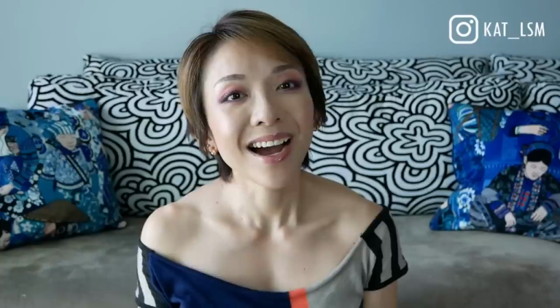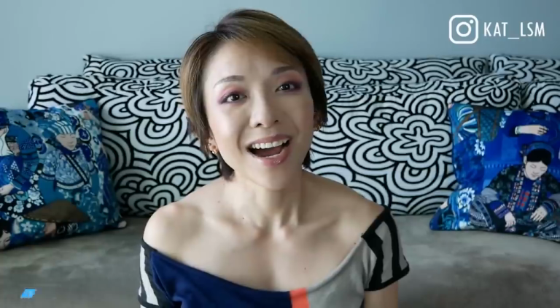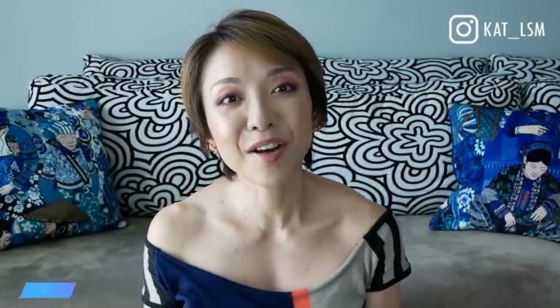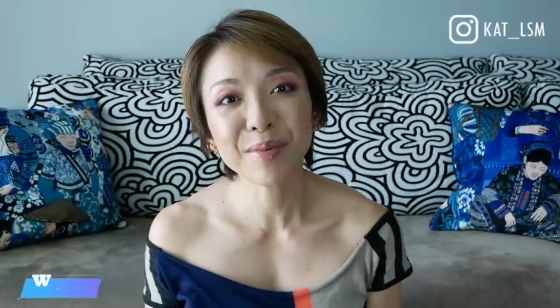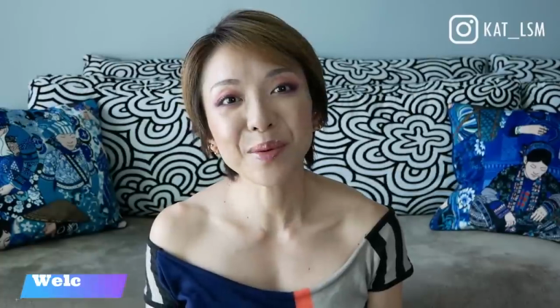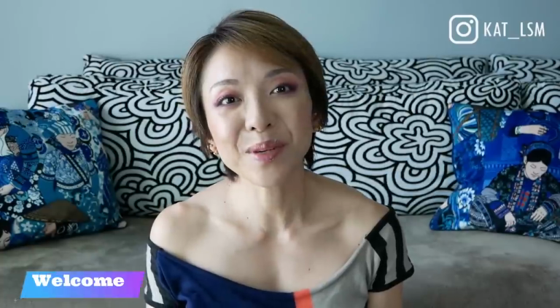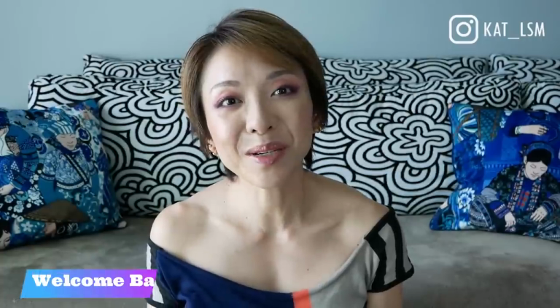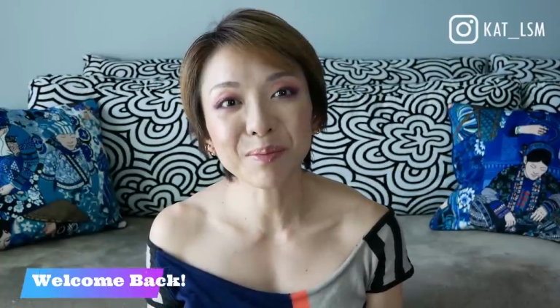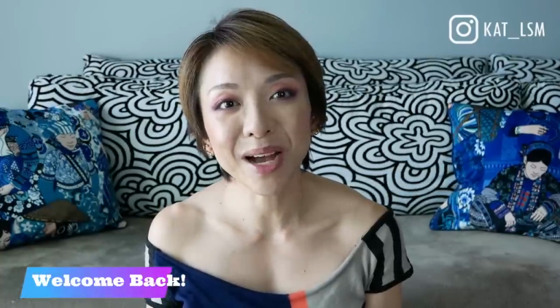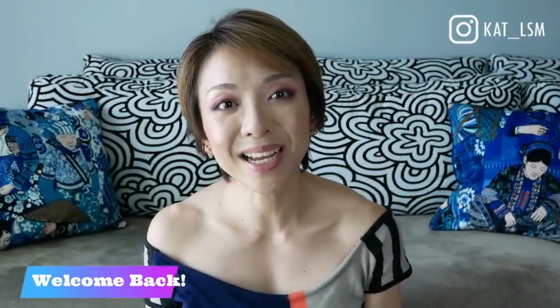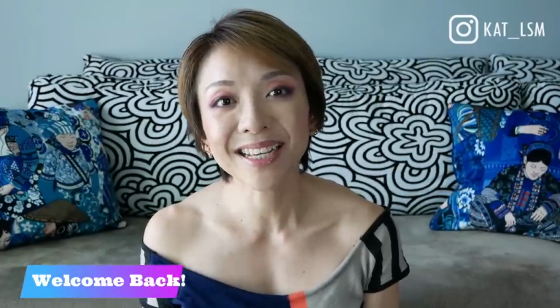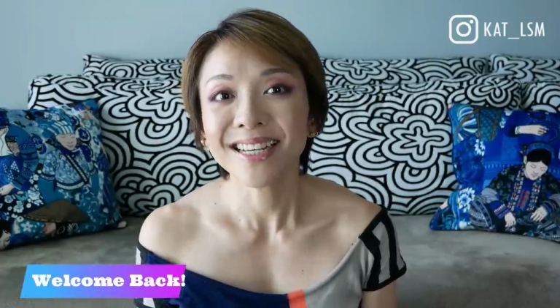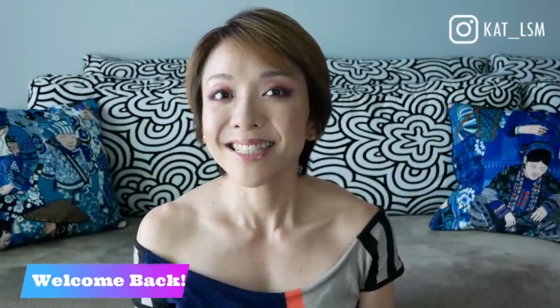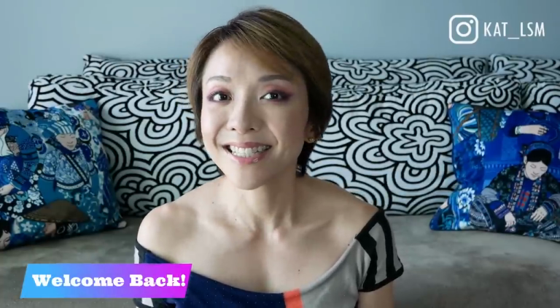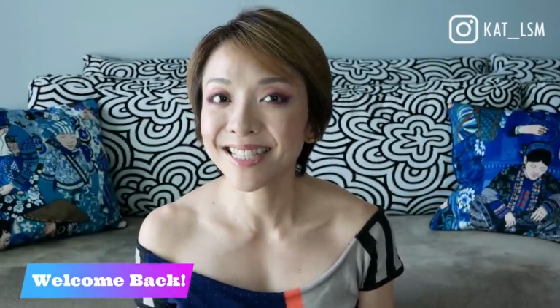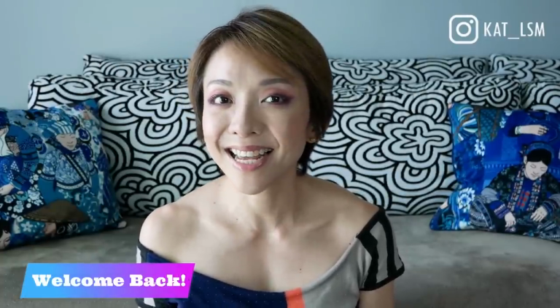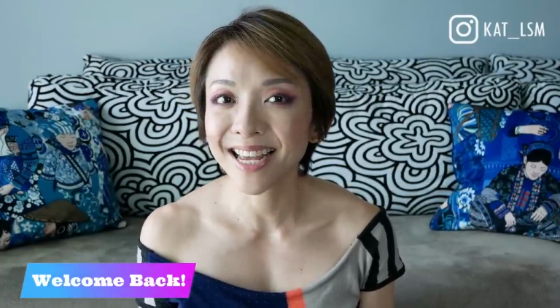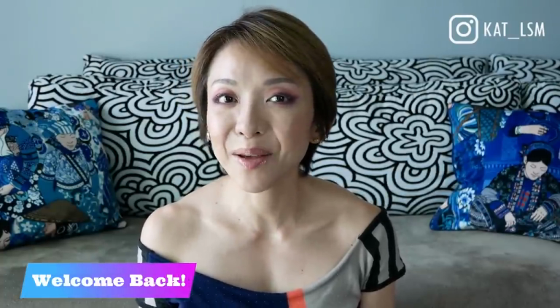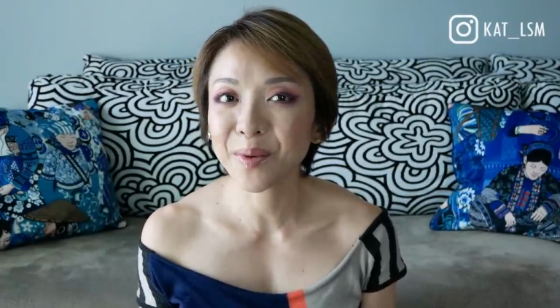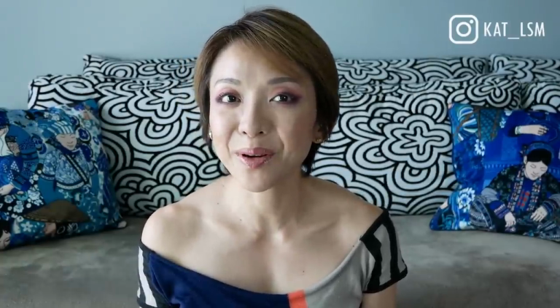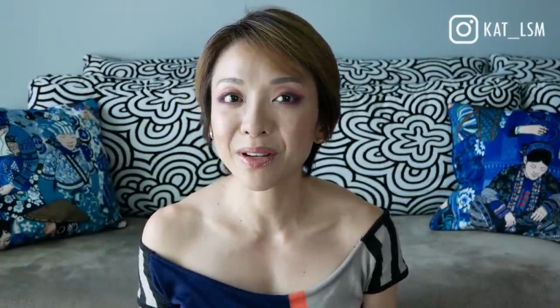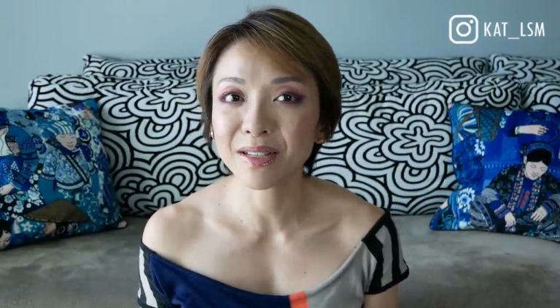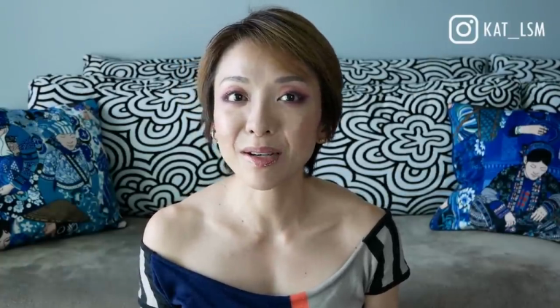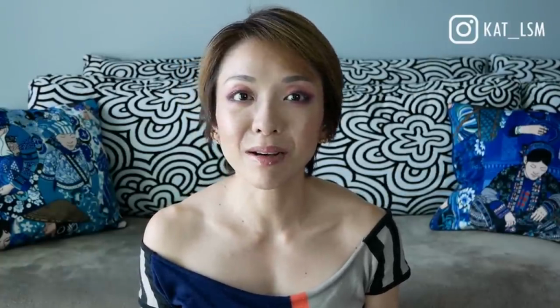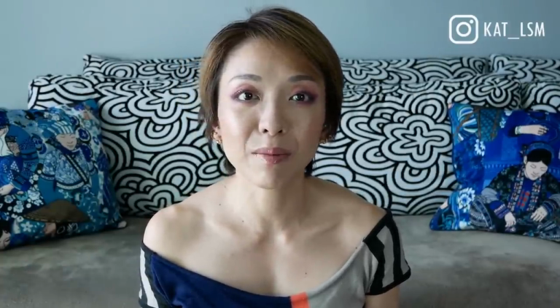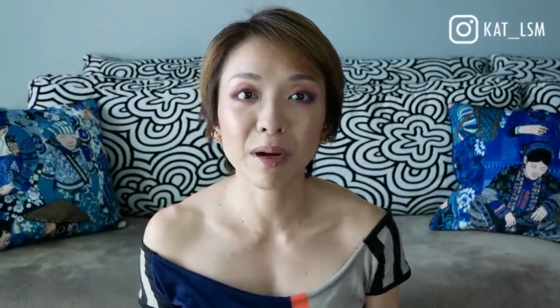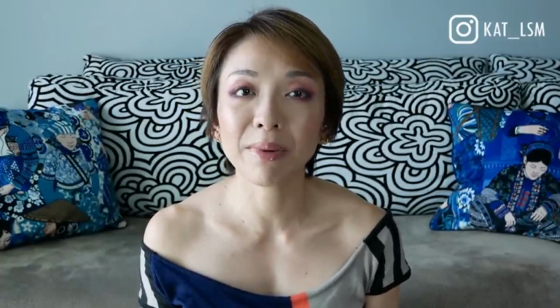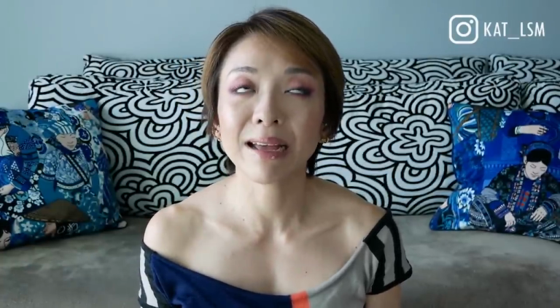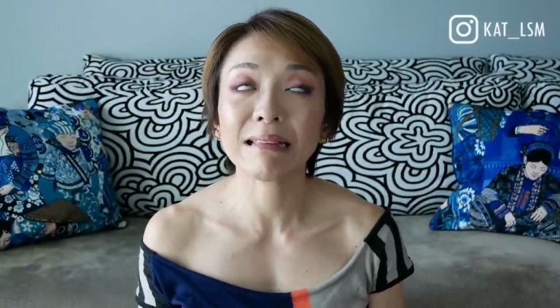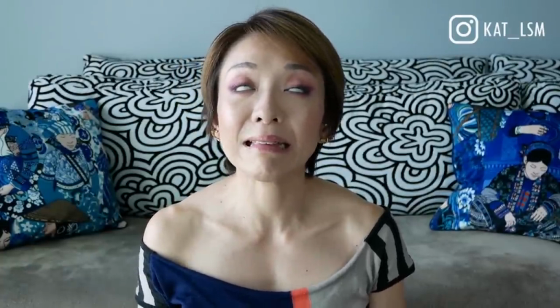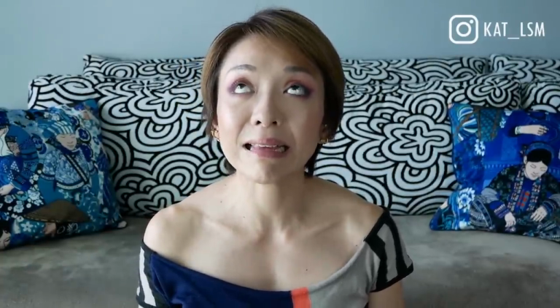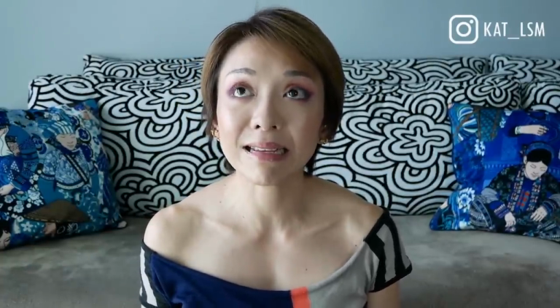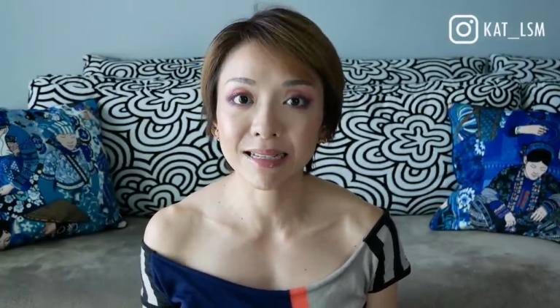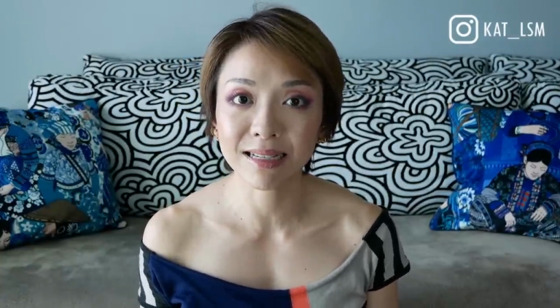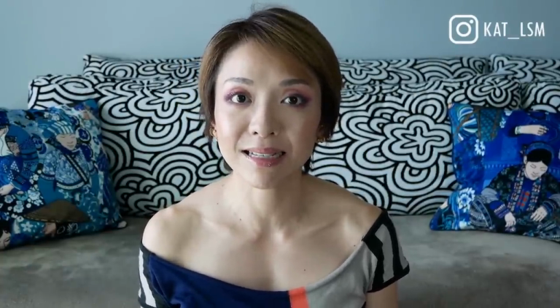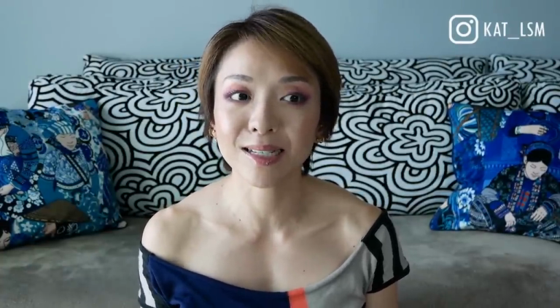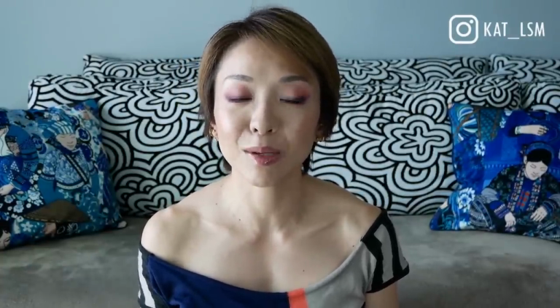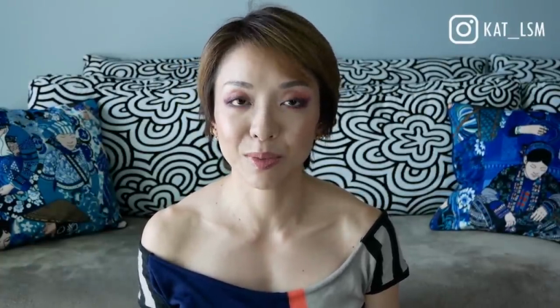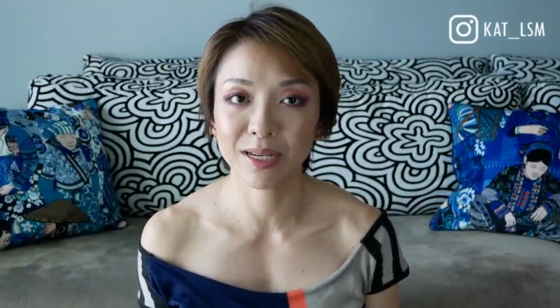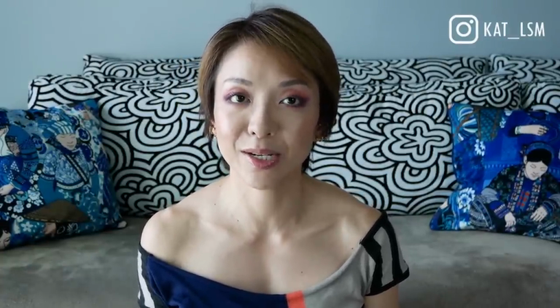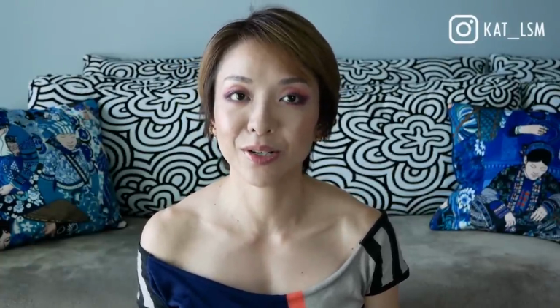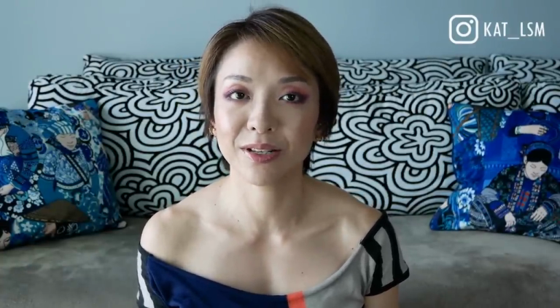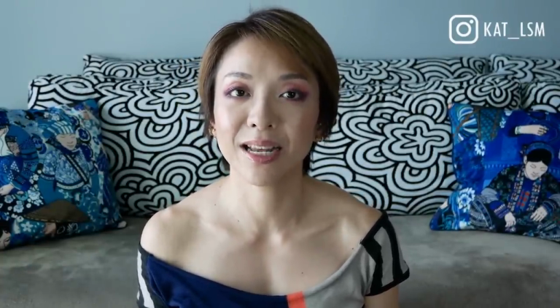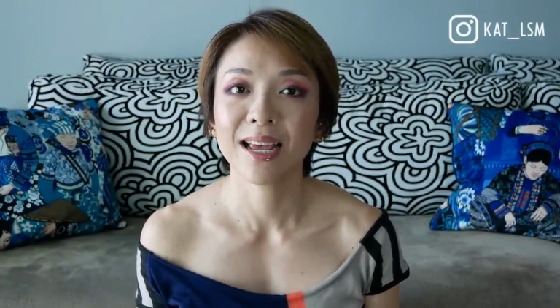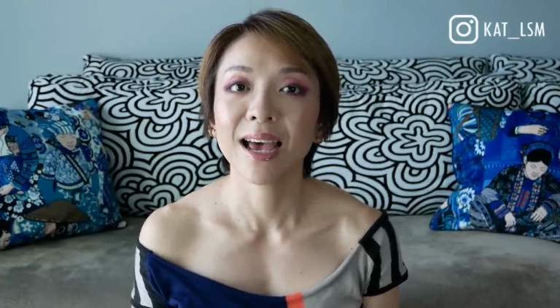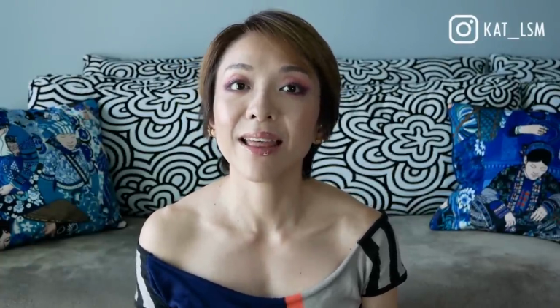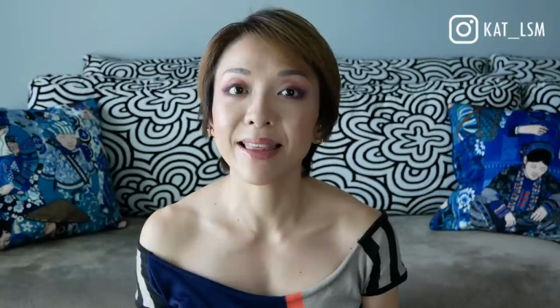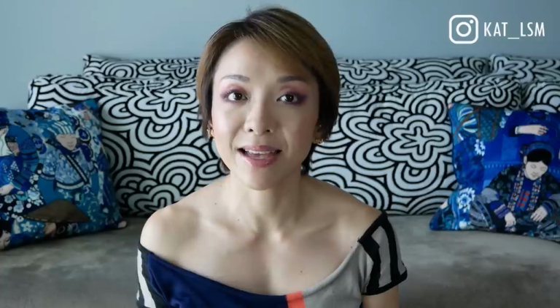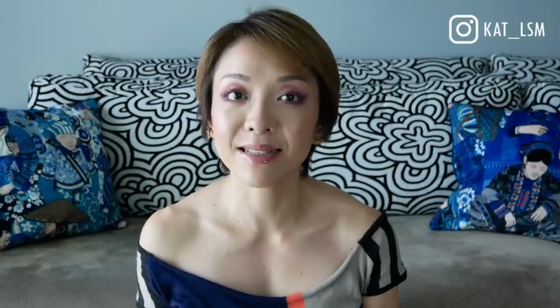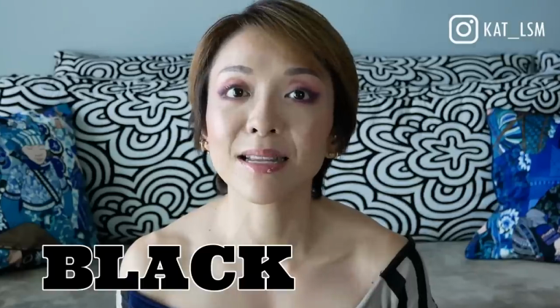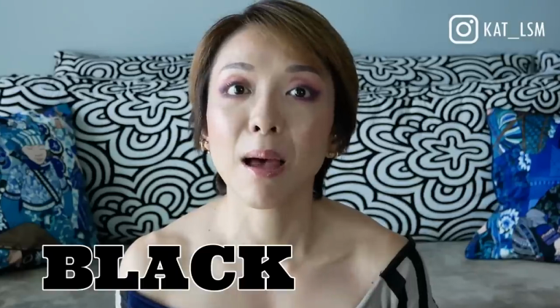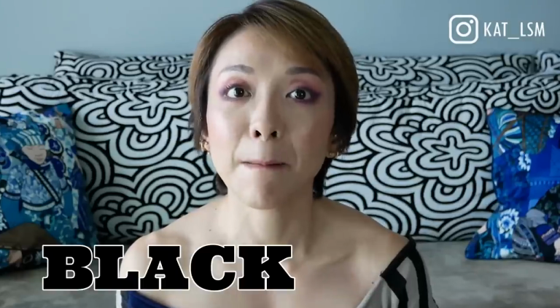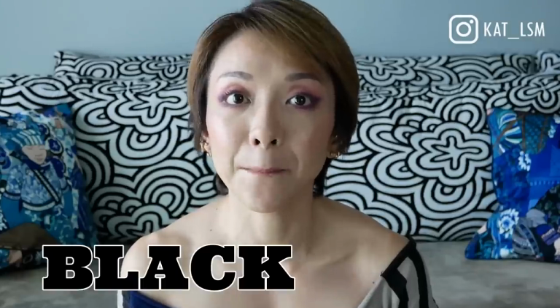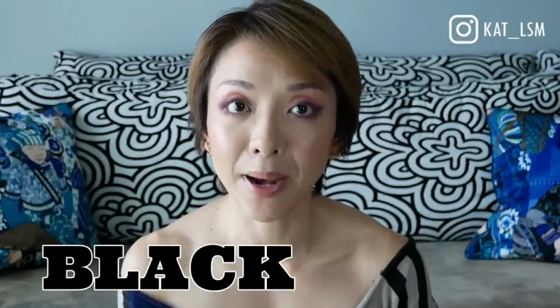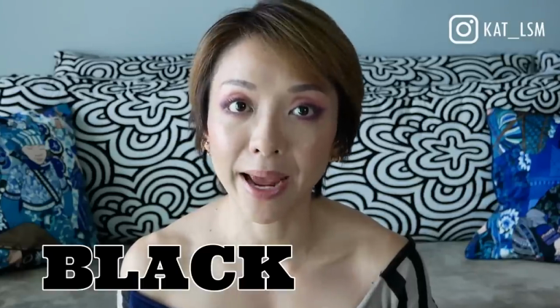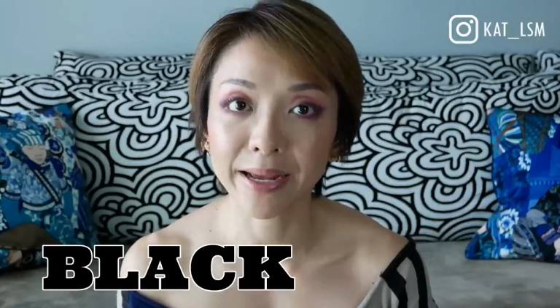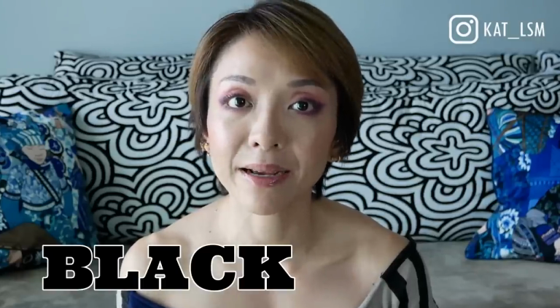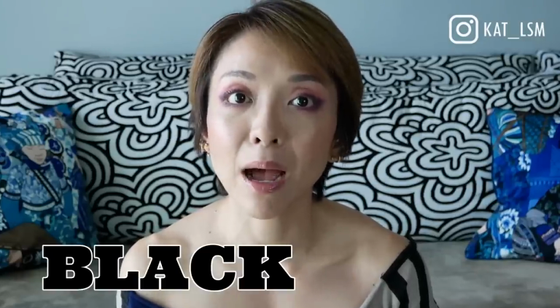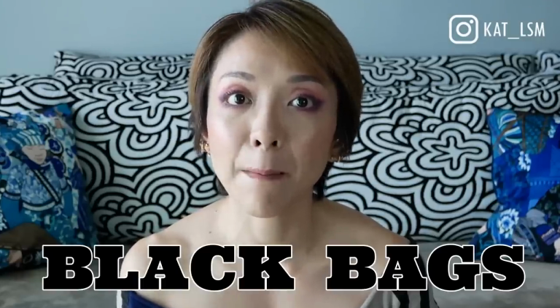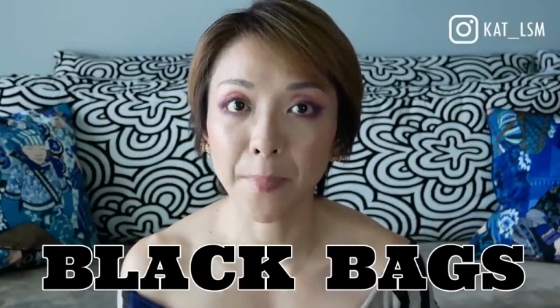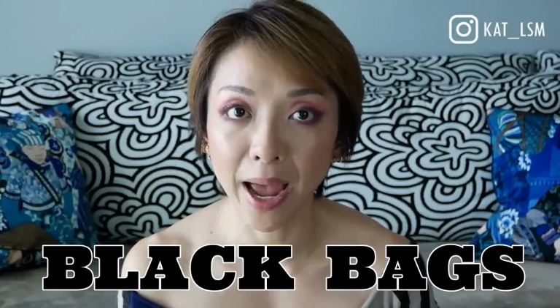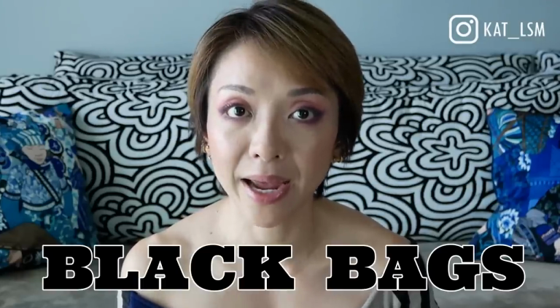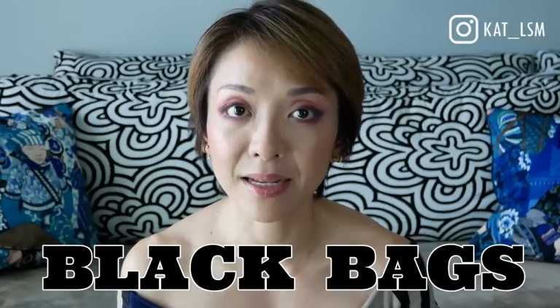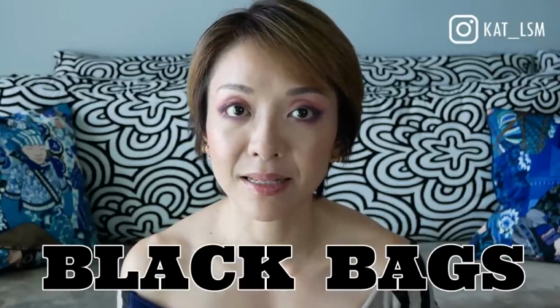Hi everybody, welcome back. Today we are going to talk about my latest obsession and that's black bags.